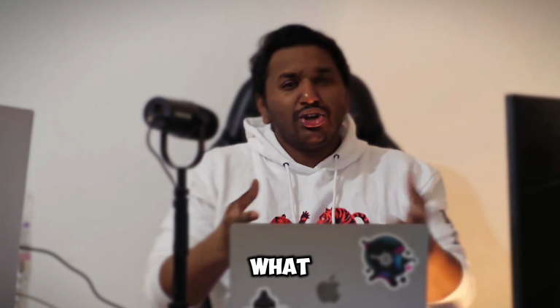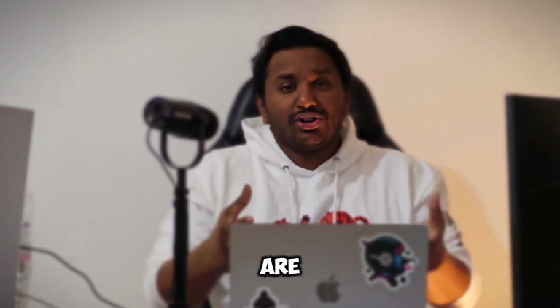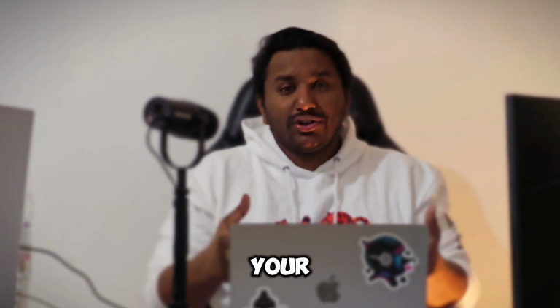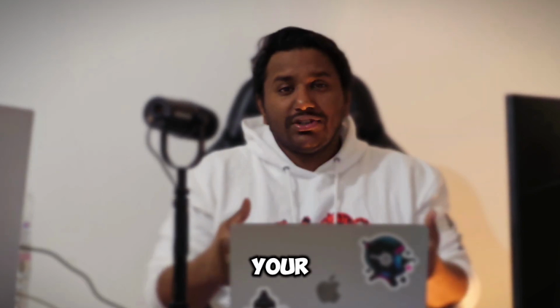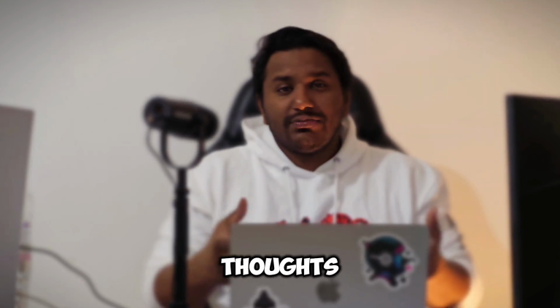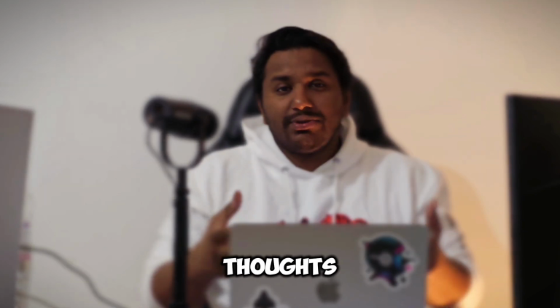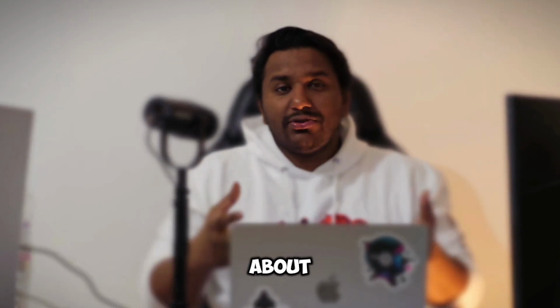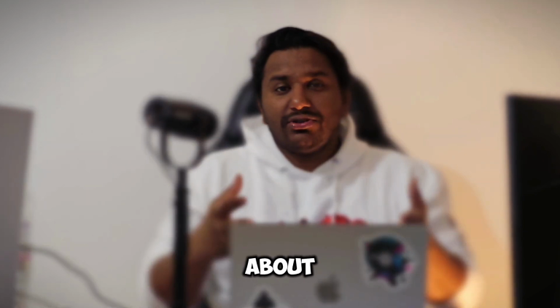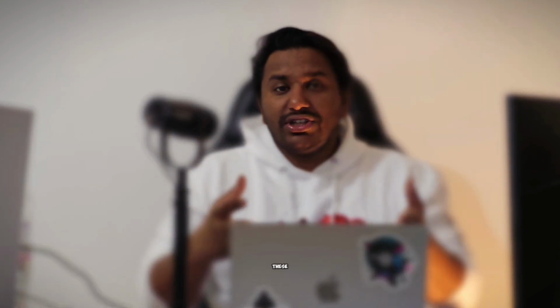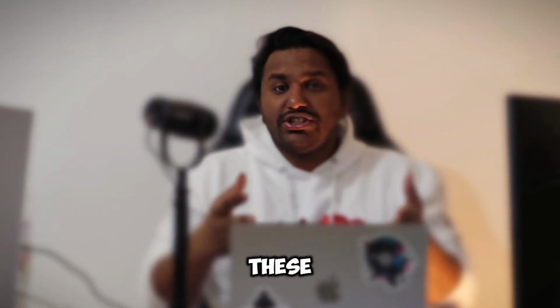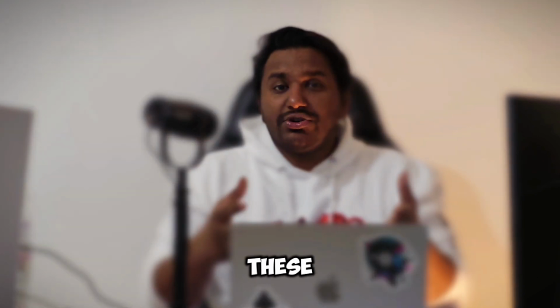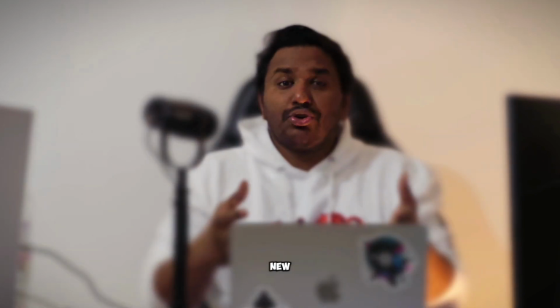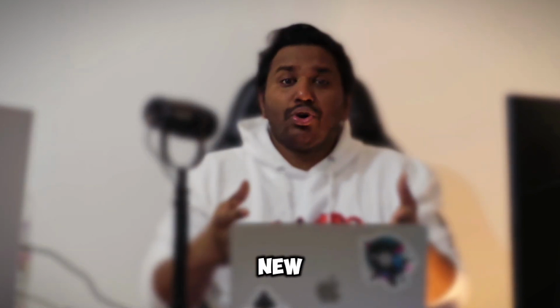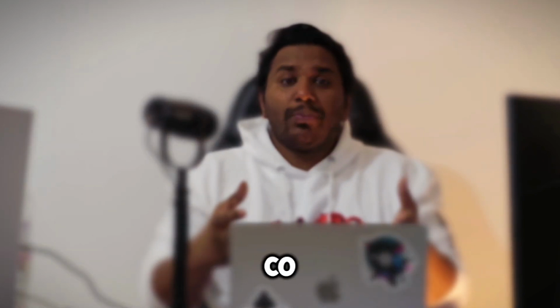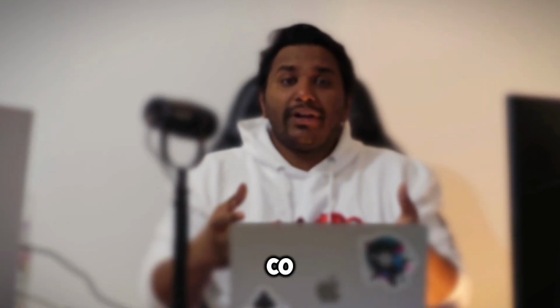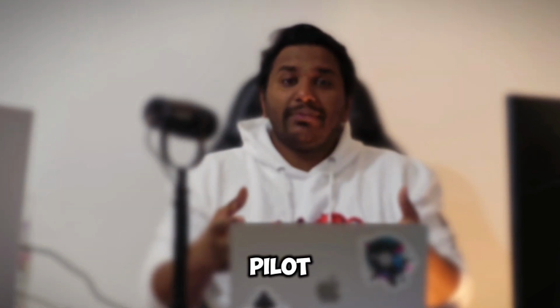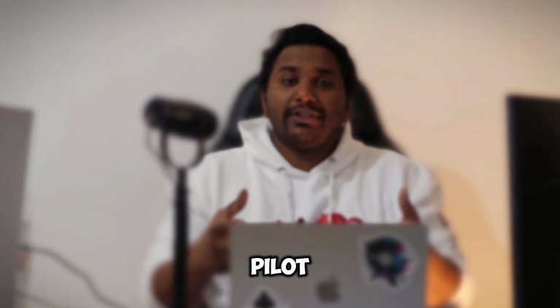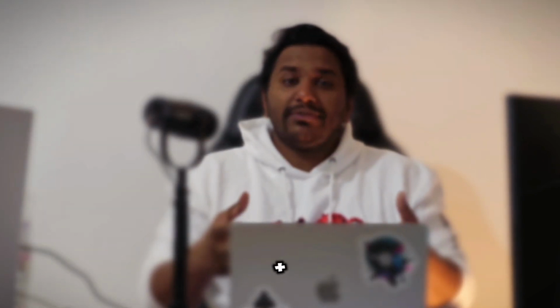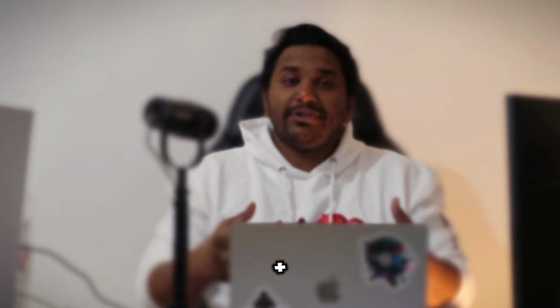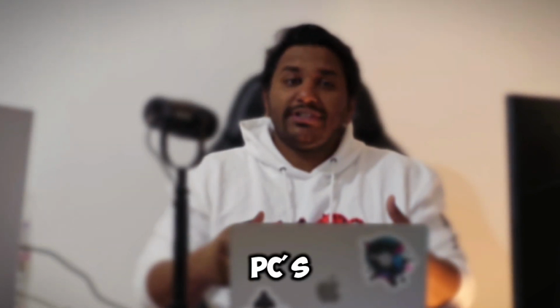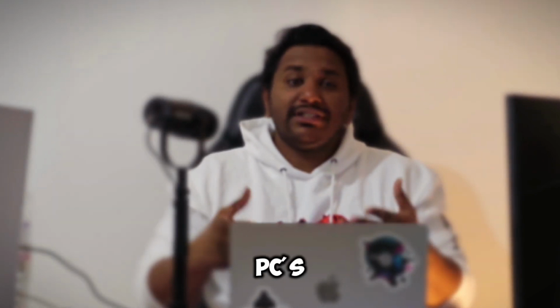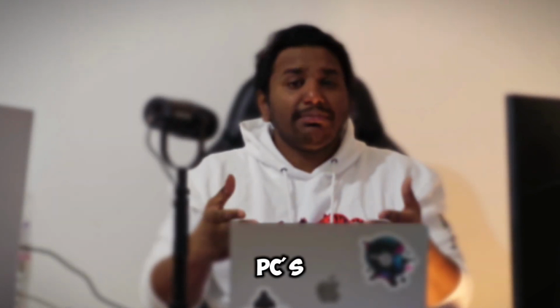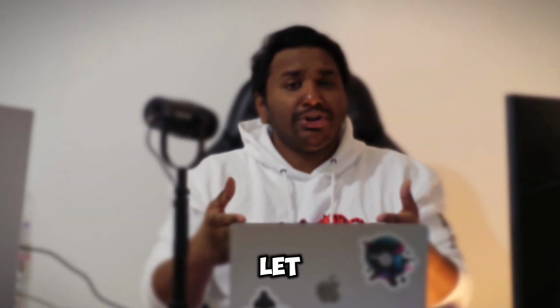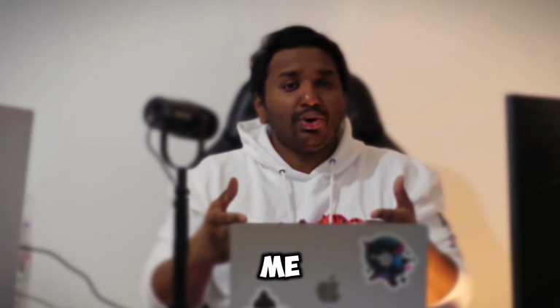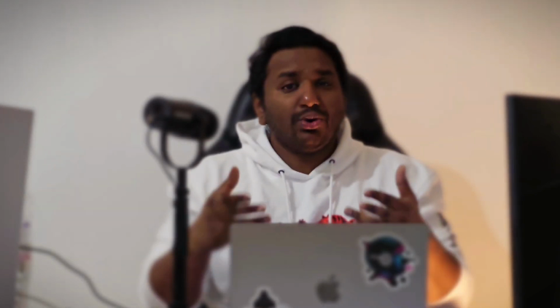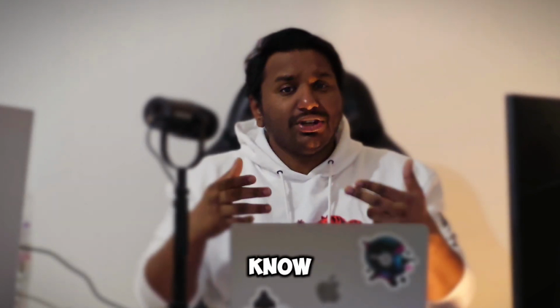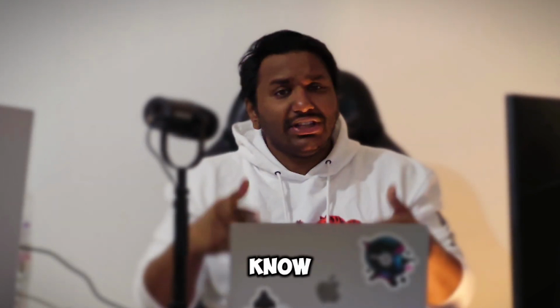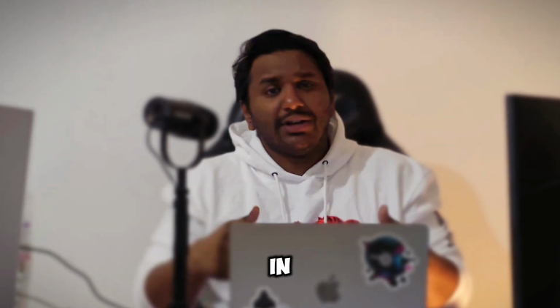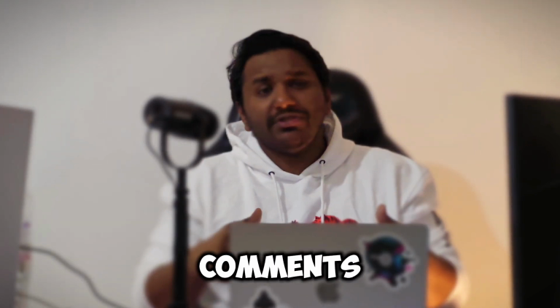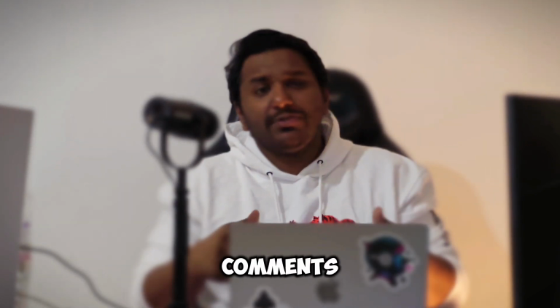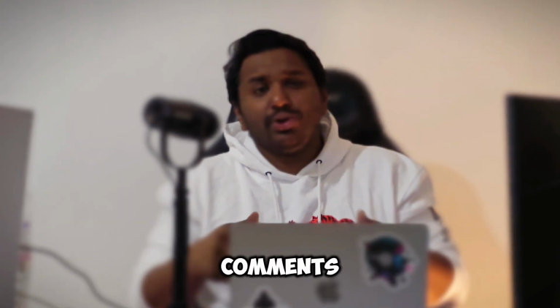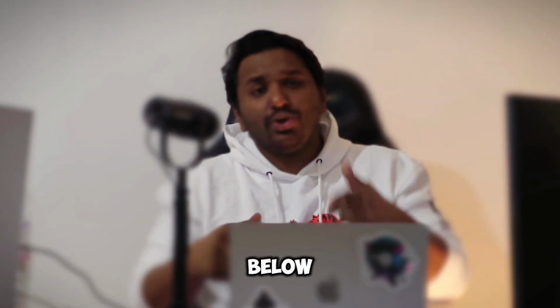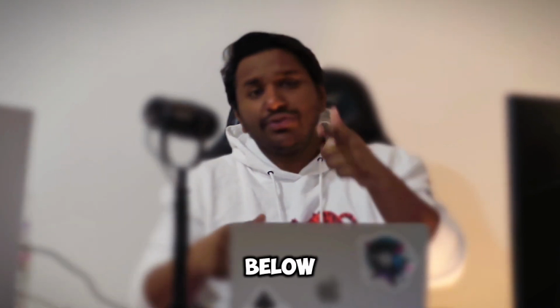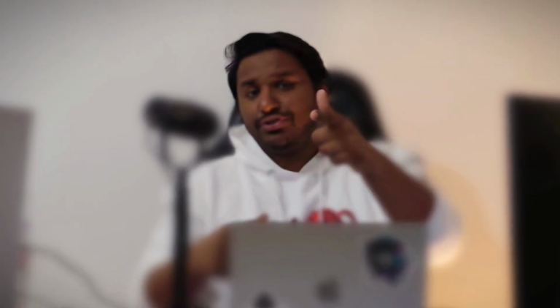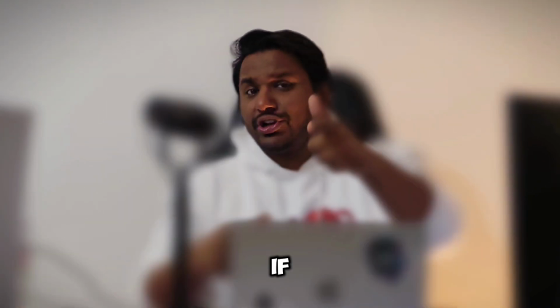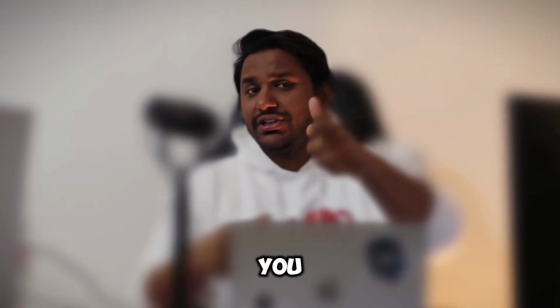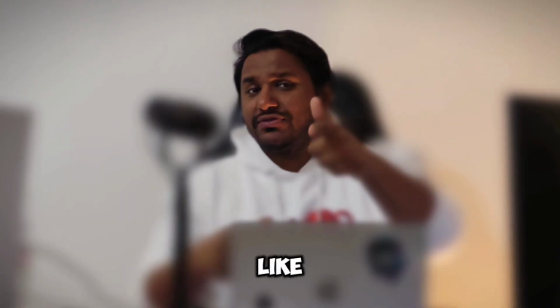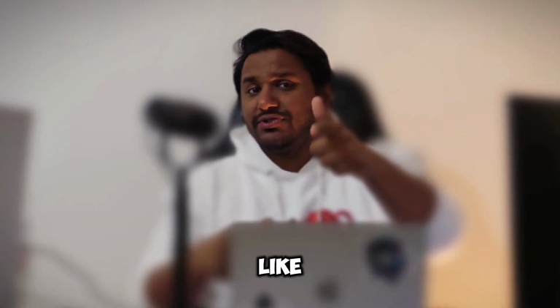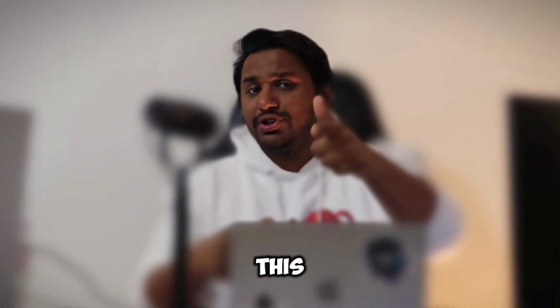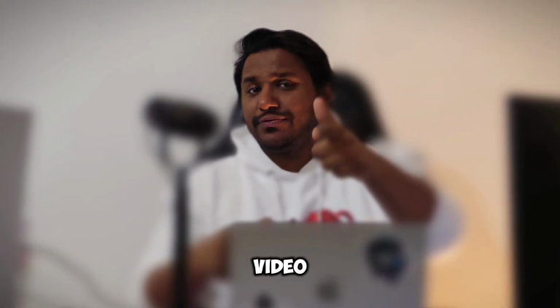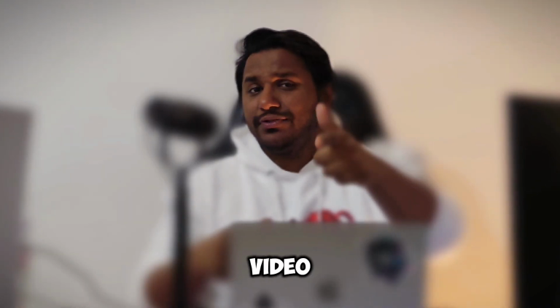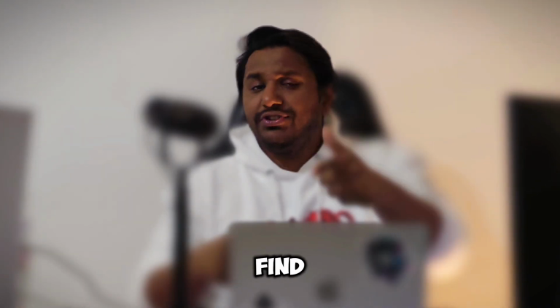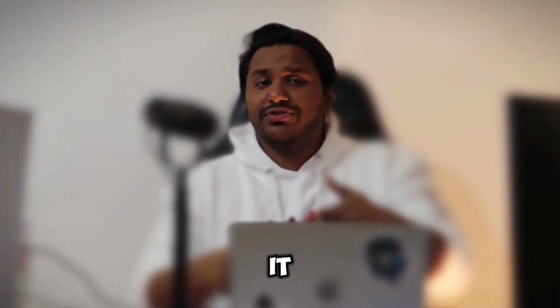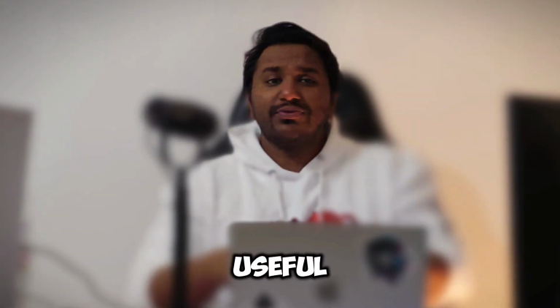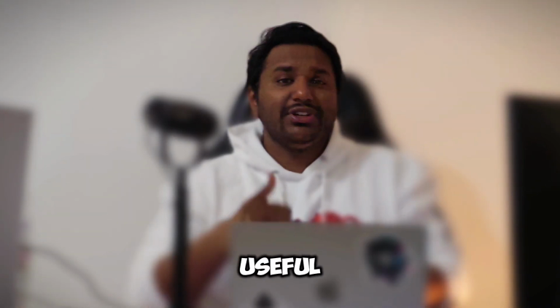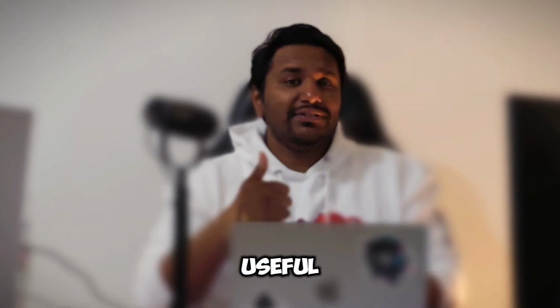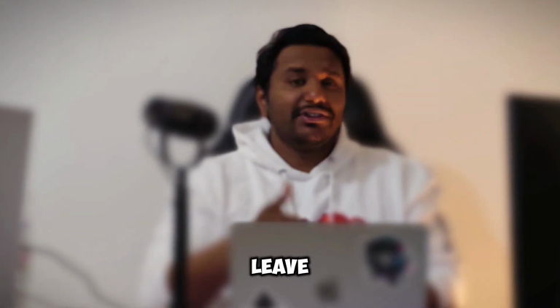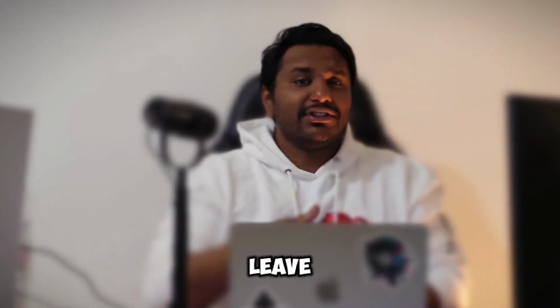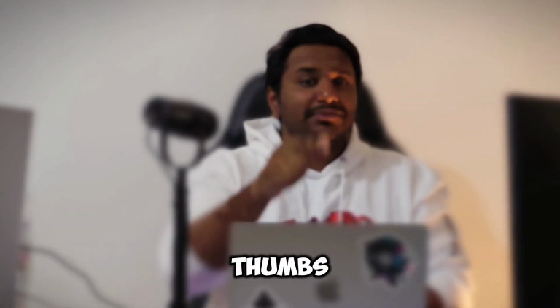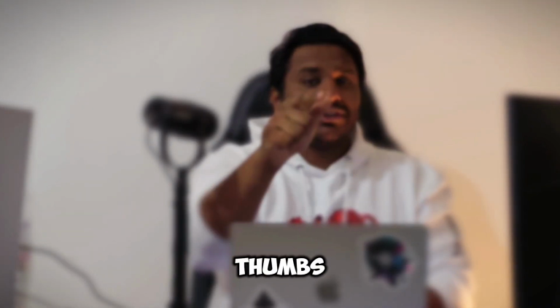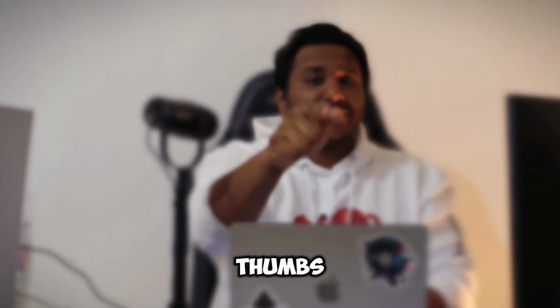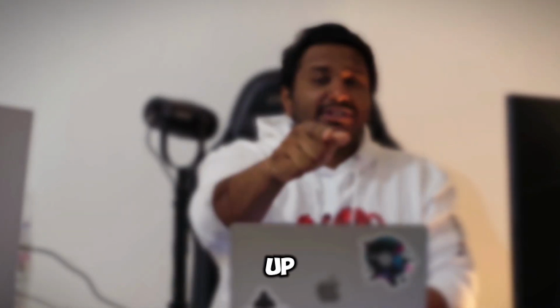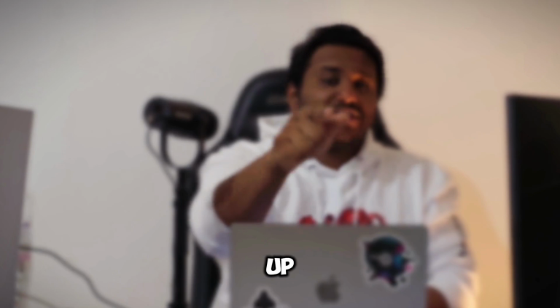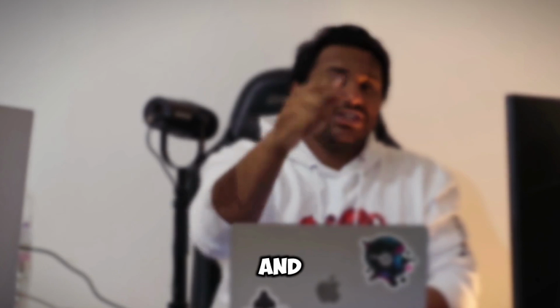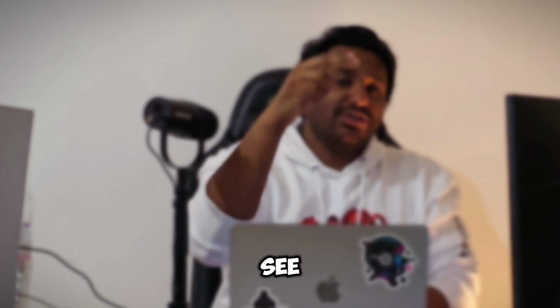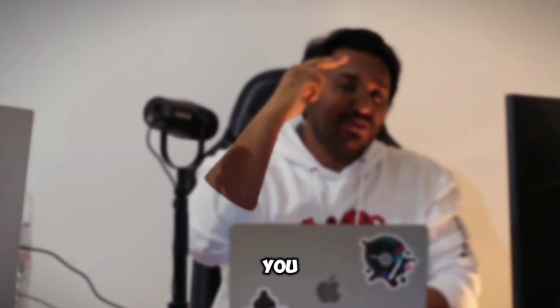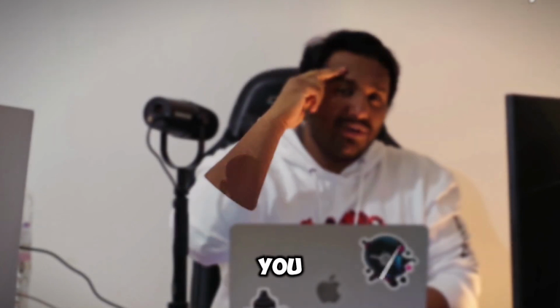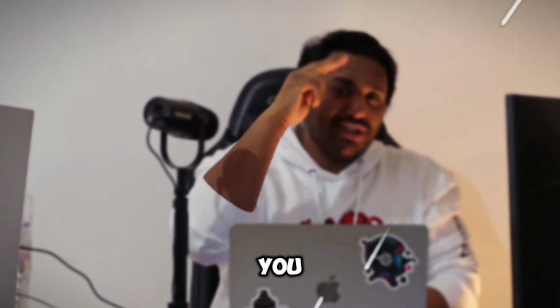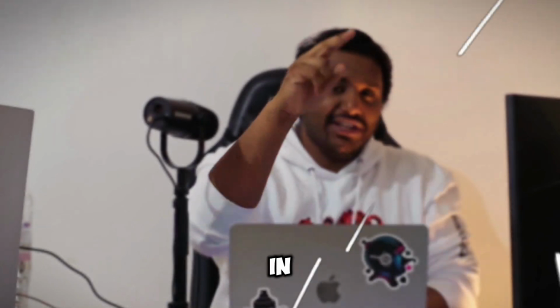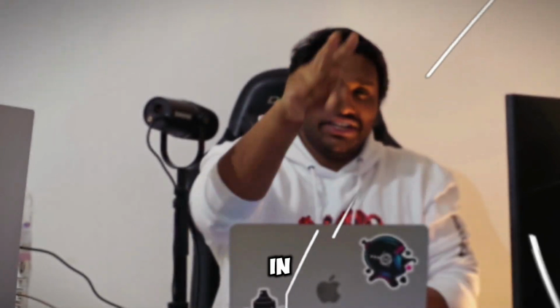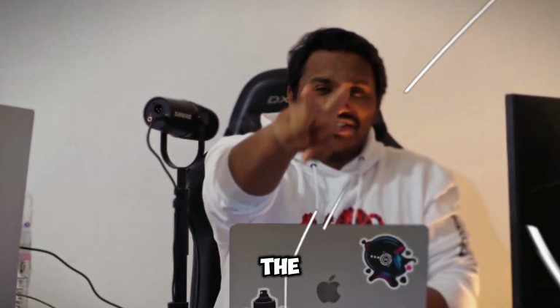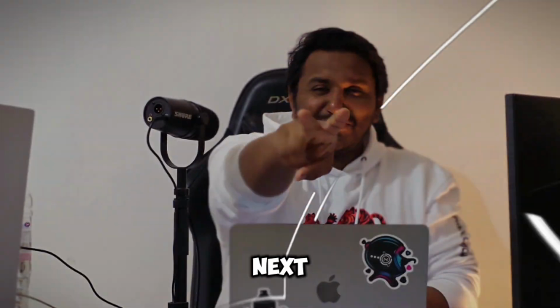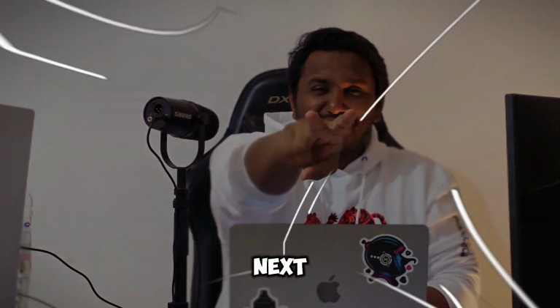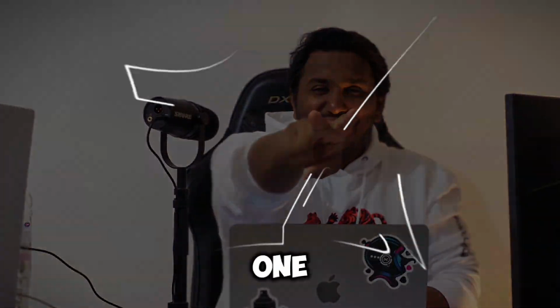What are your thoughts about these new Copilot Plus PCs? Let me know in the comments below. If you liked this video and found it useful, leave a thumbs up and I'll see you in the next one.